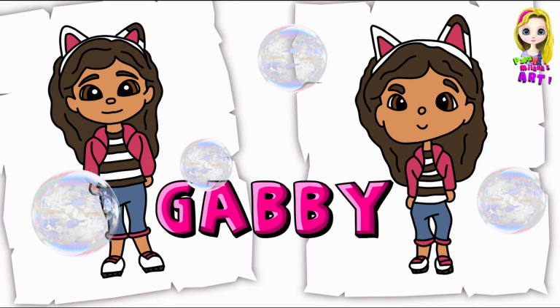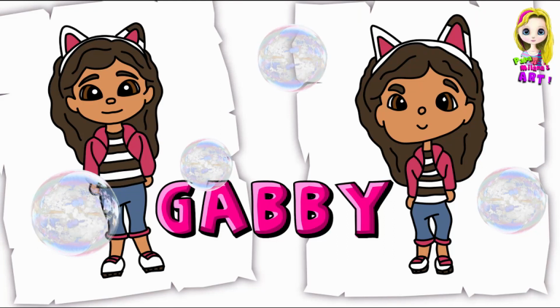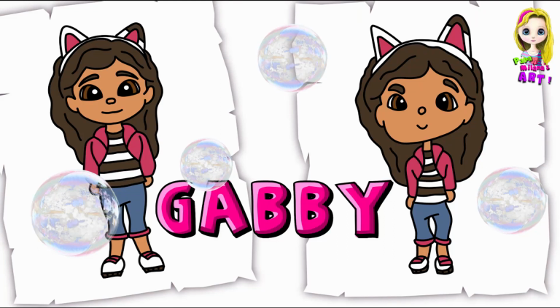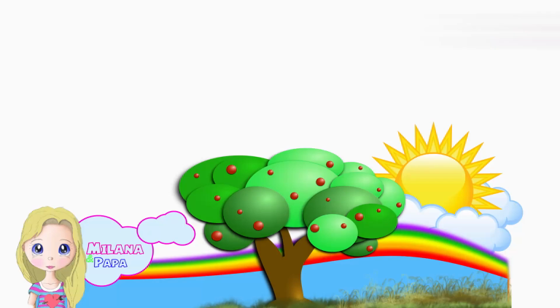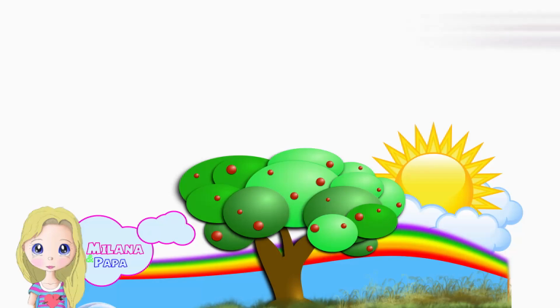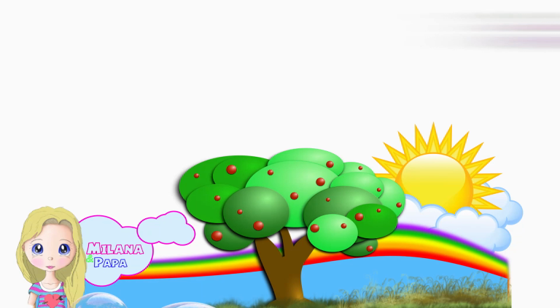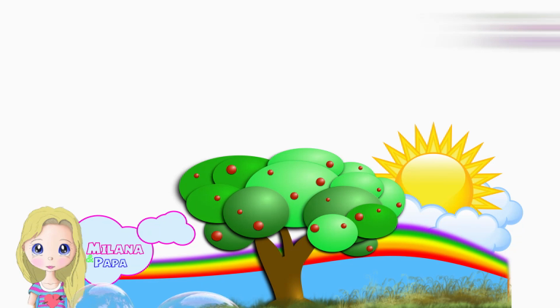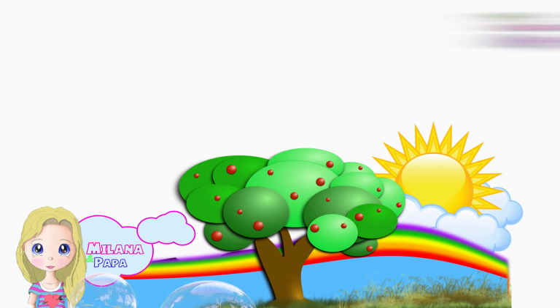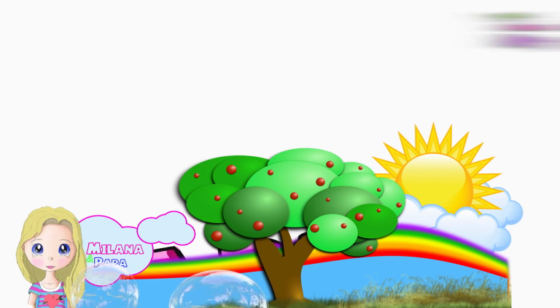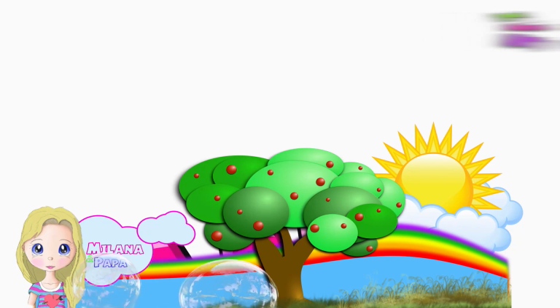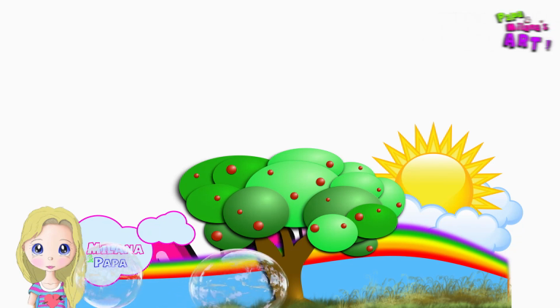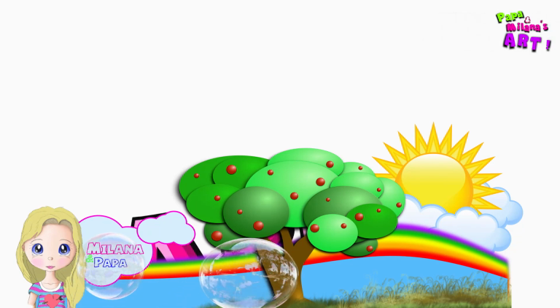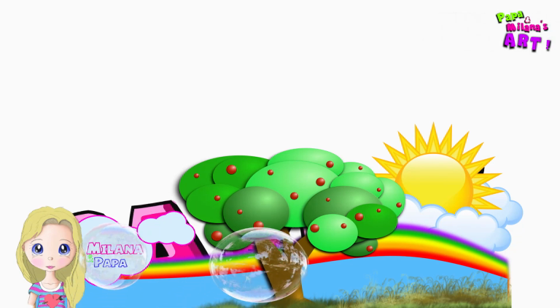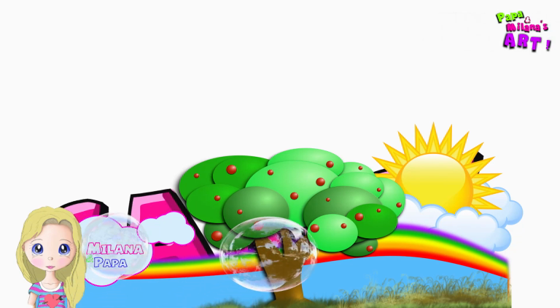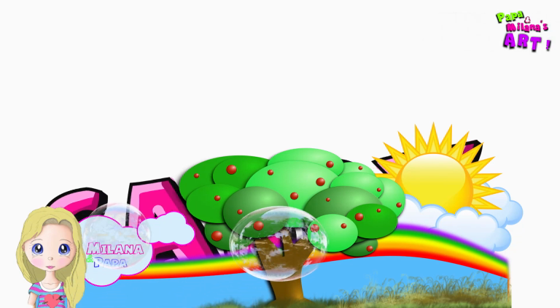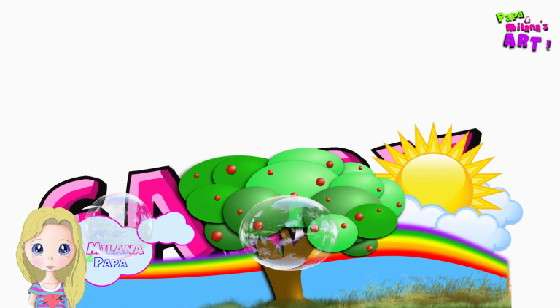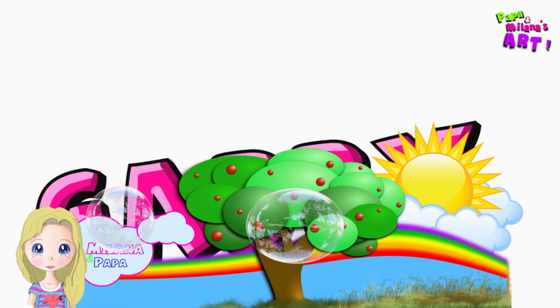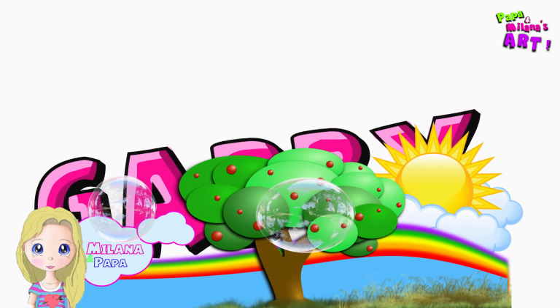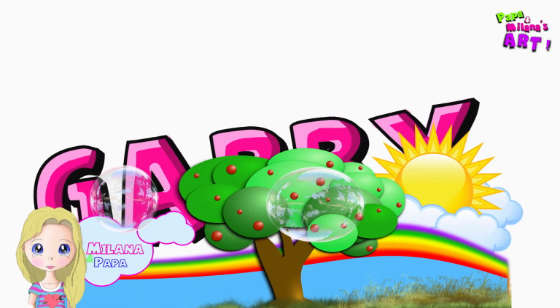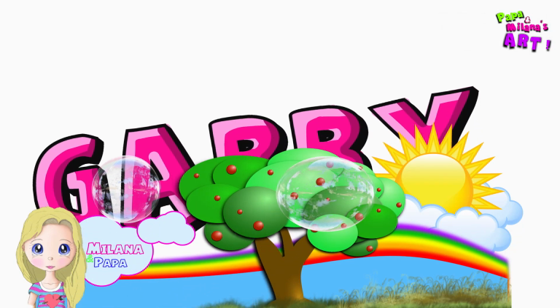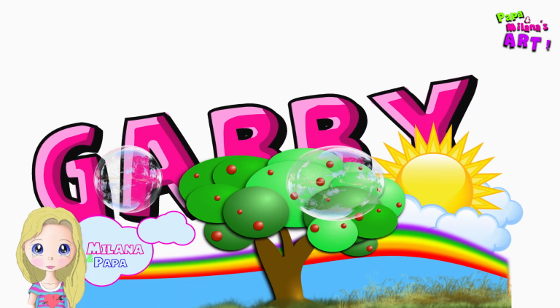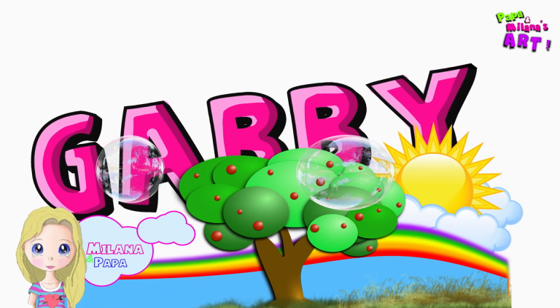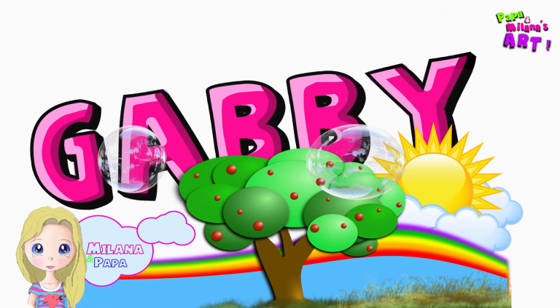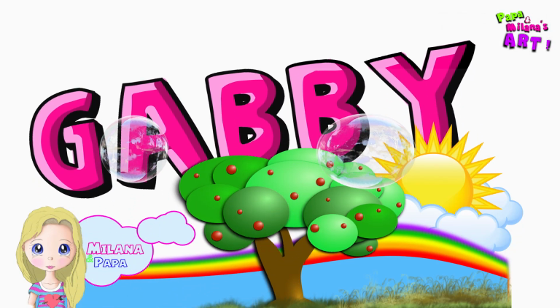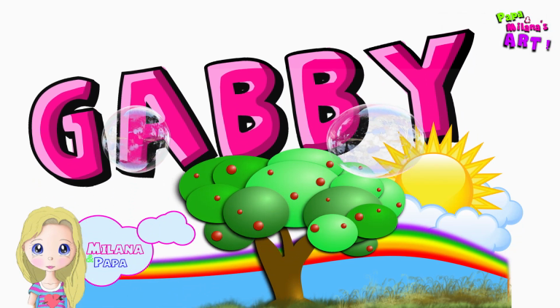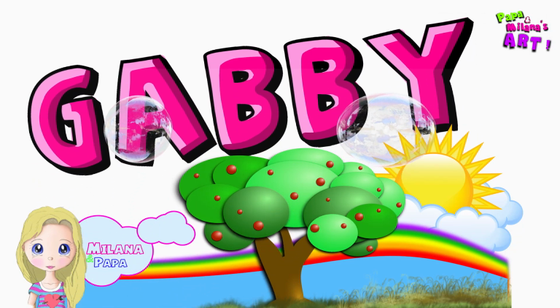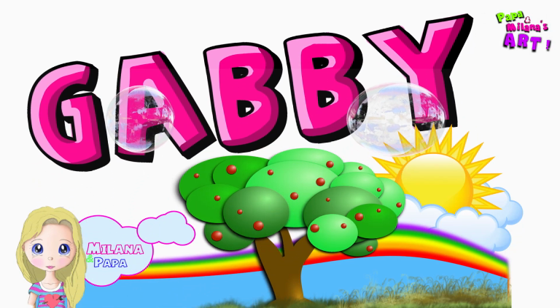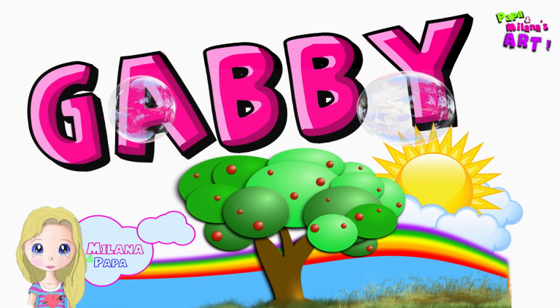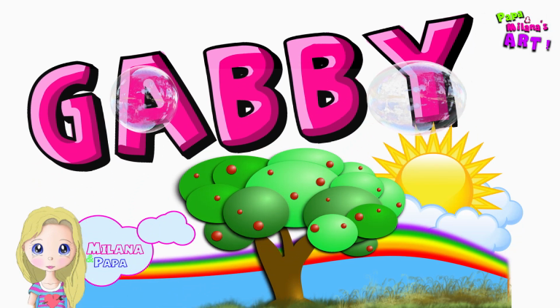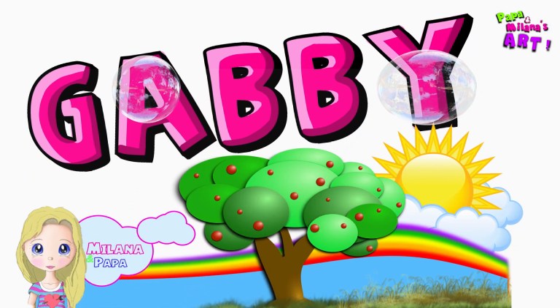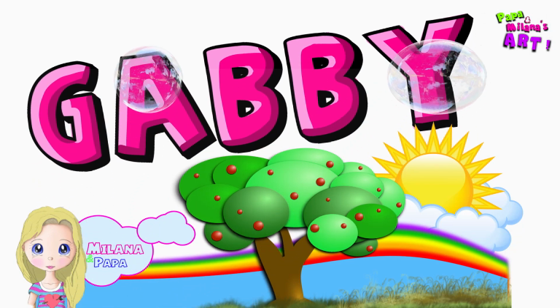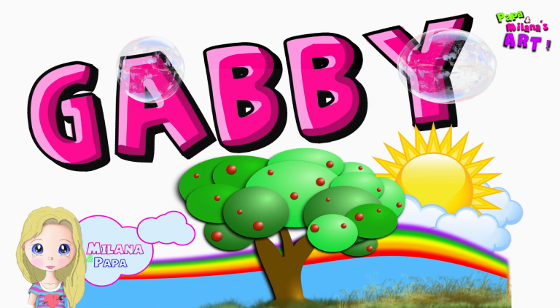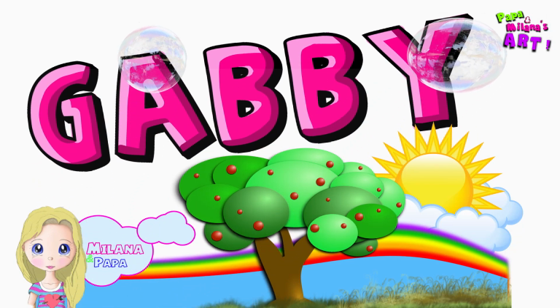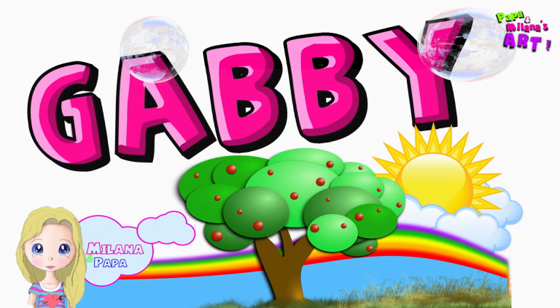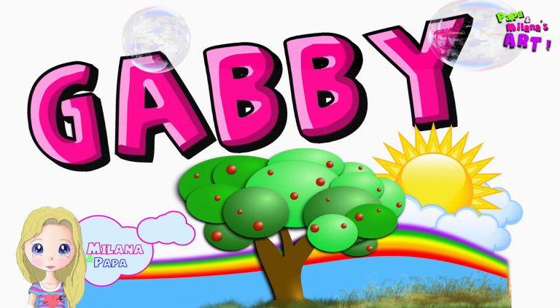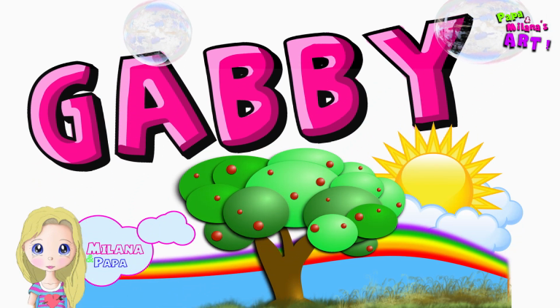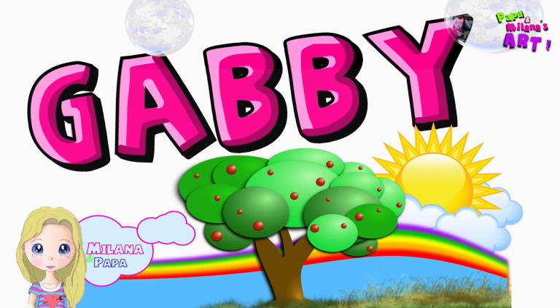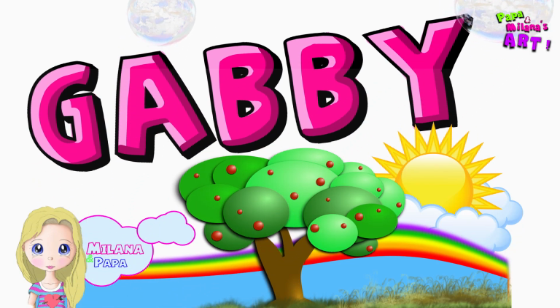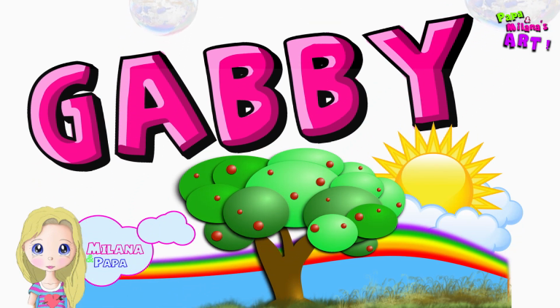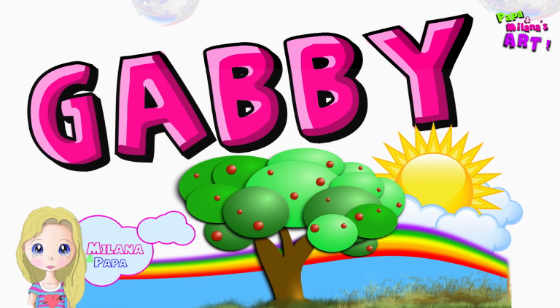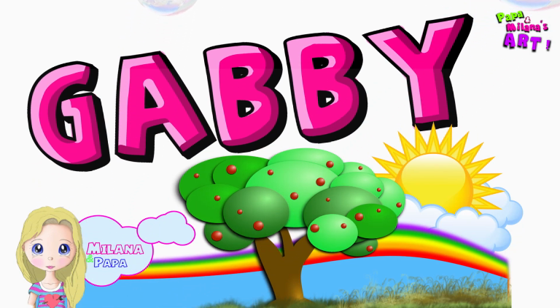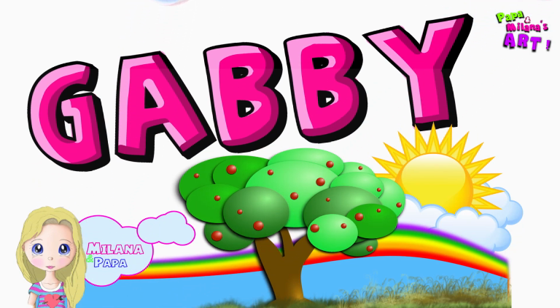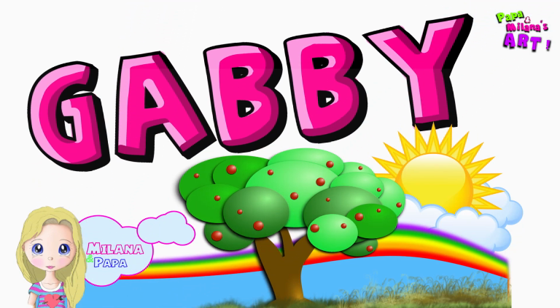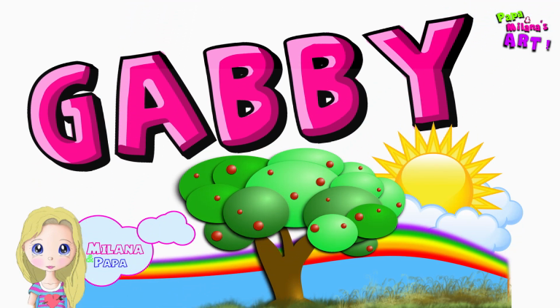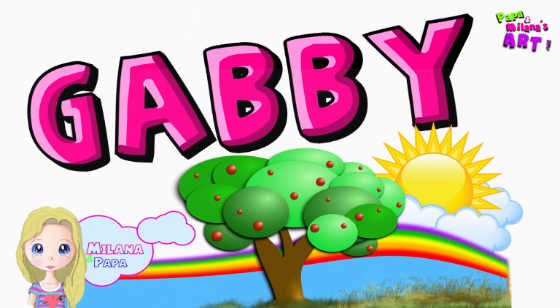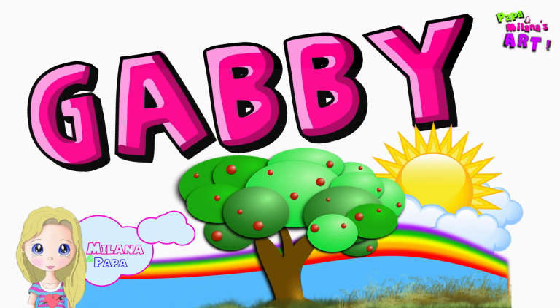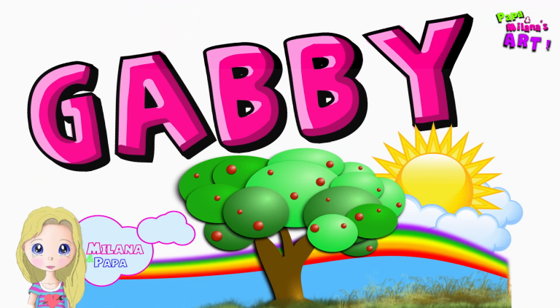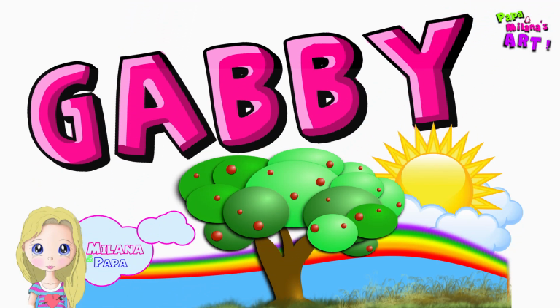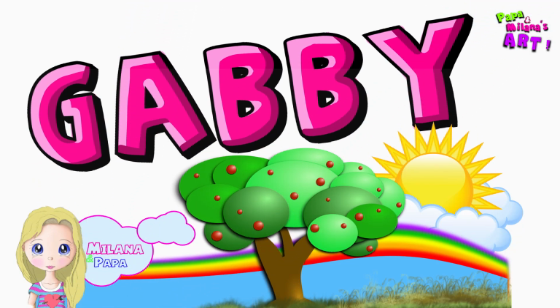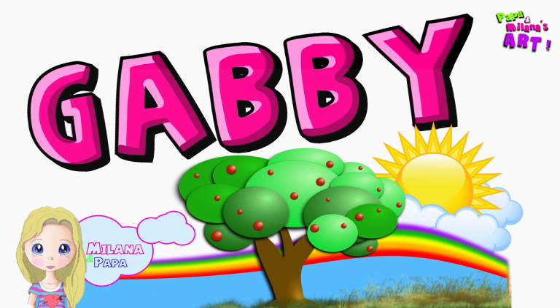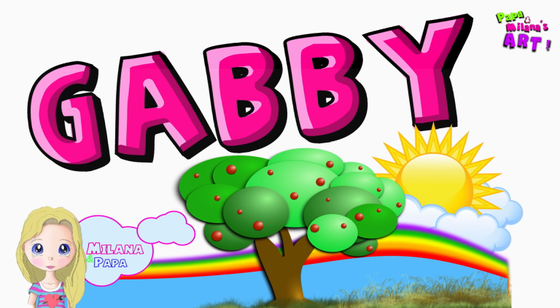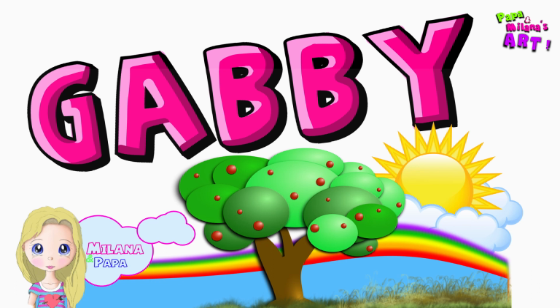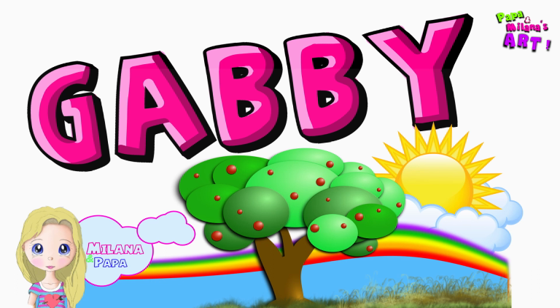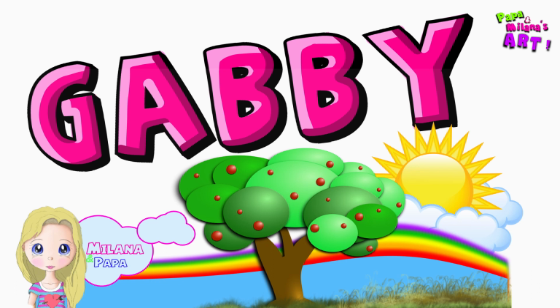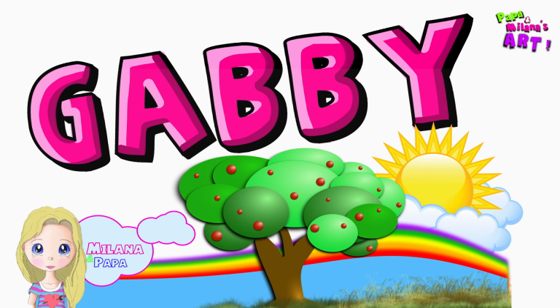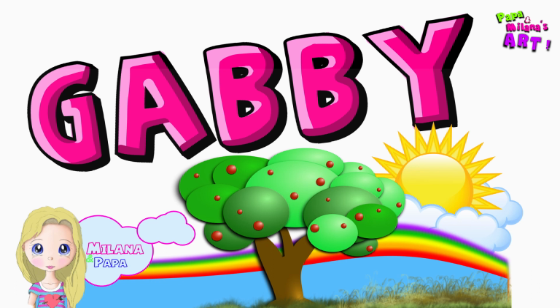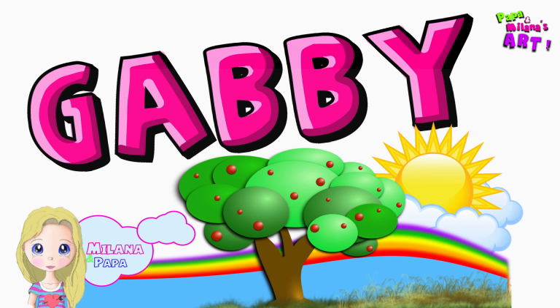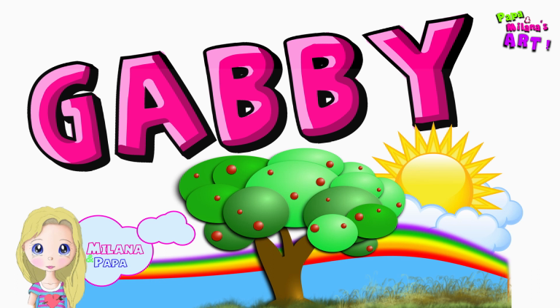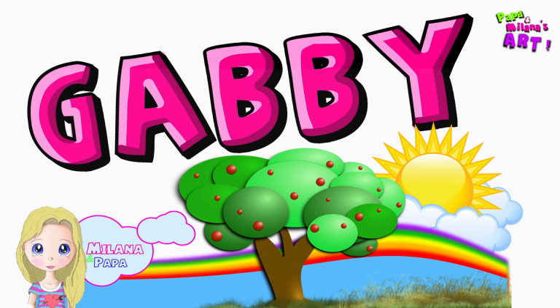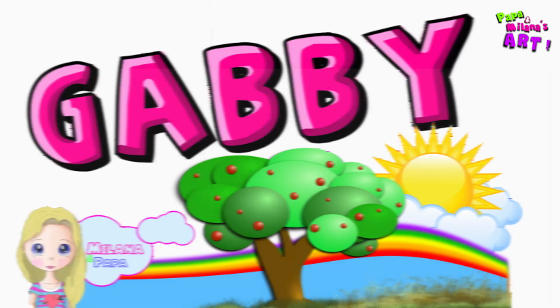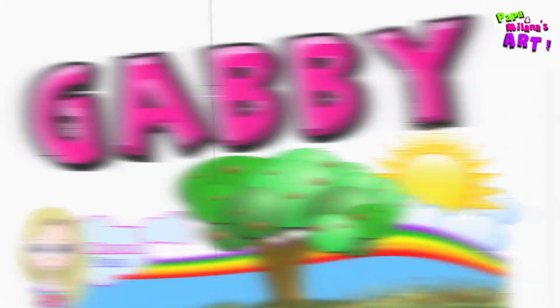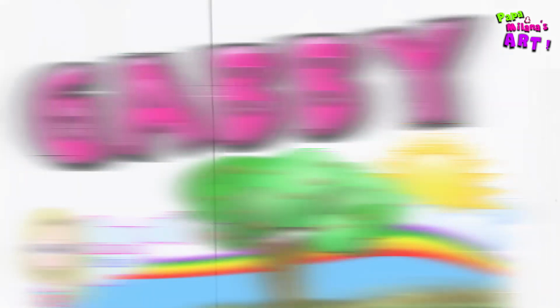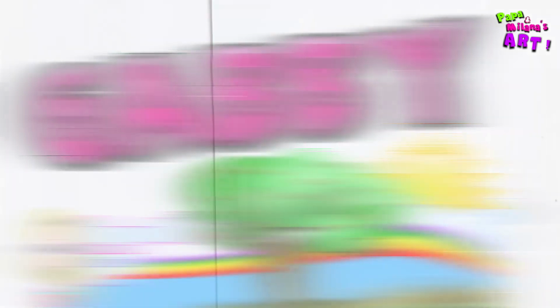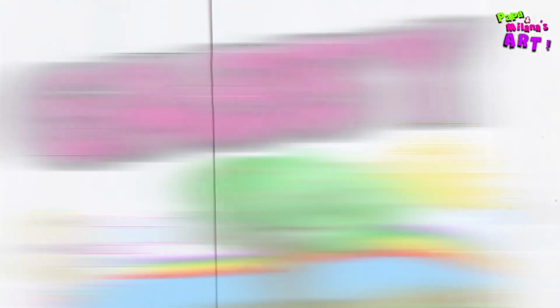Hello, welcome to Papa and Milana's Art. Today we're going to draw Gabby from Gabby's Dollhouse. Are you ready? Let's begin.